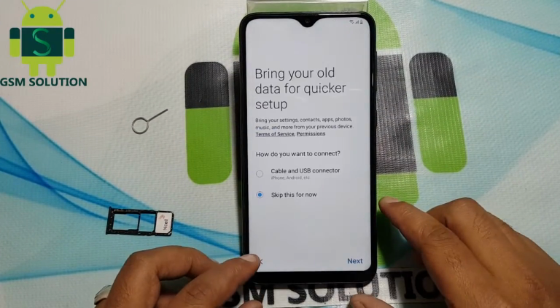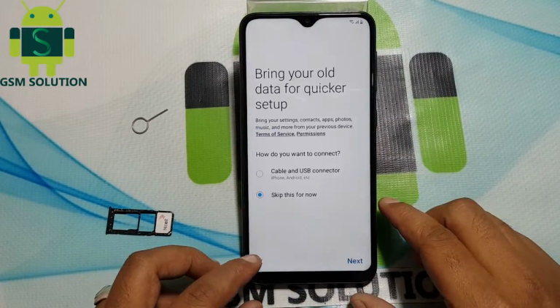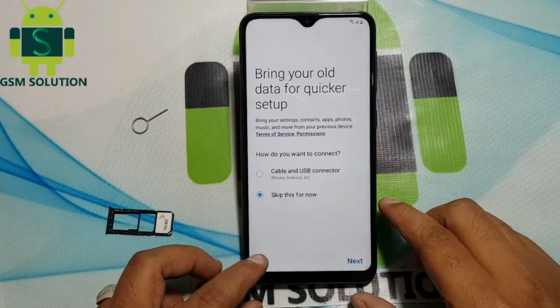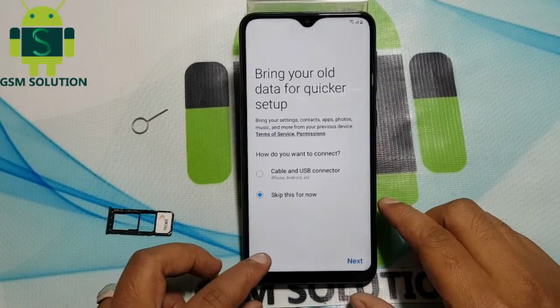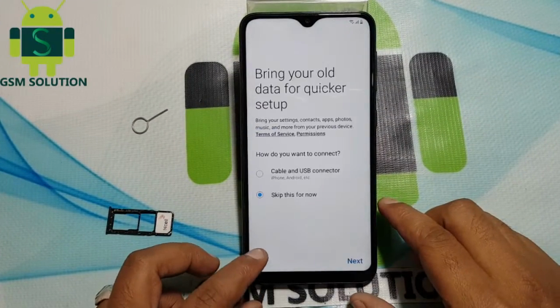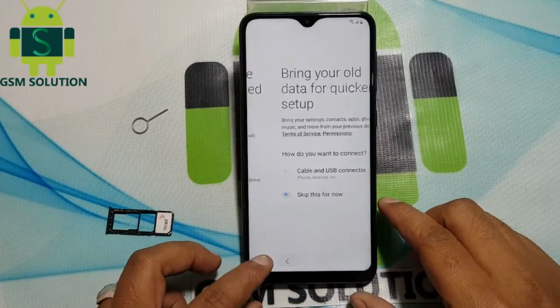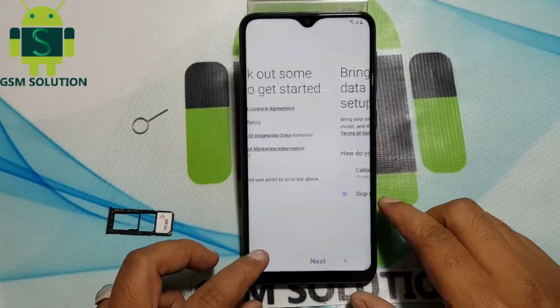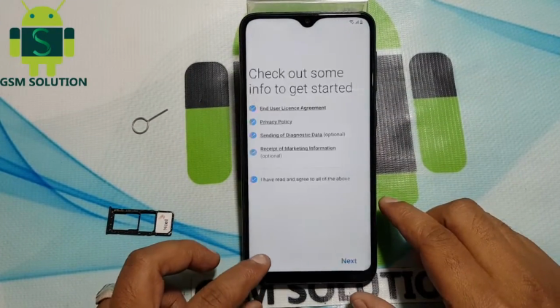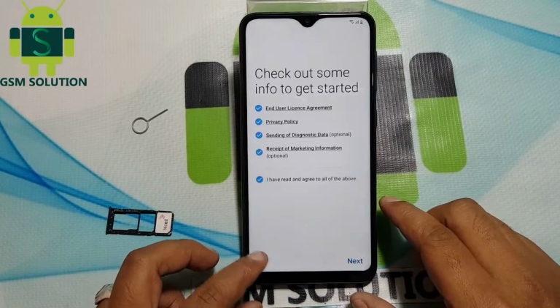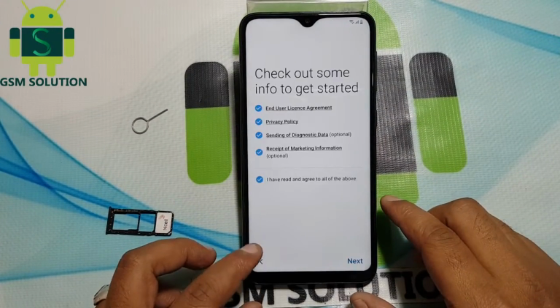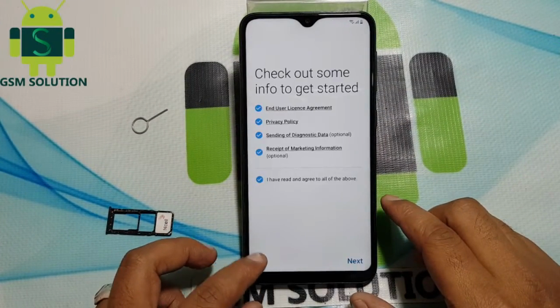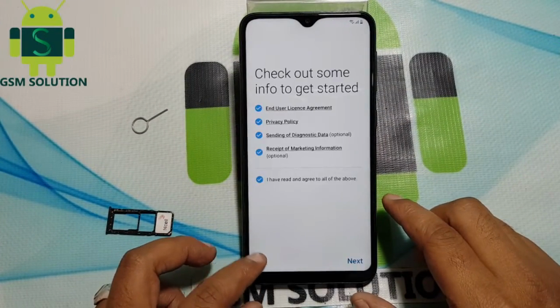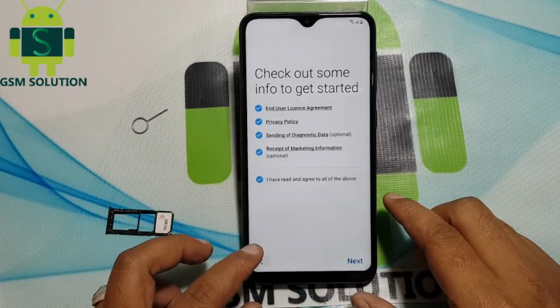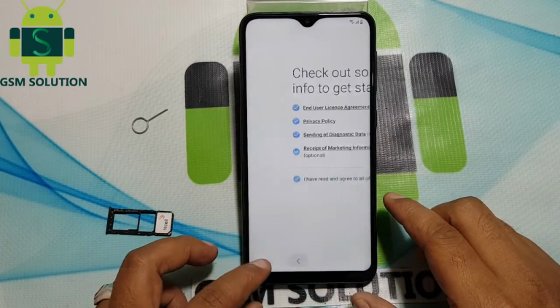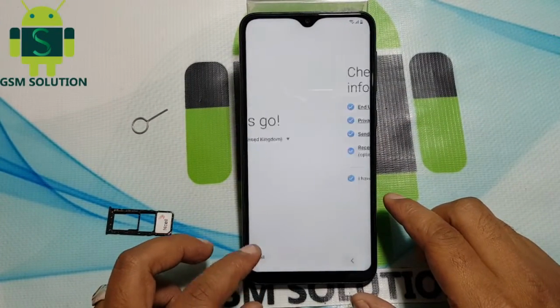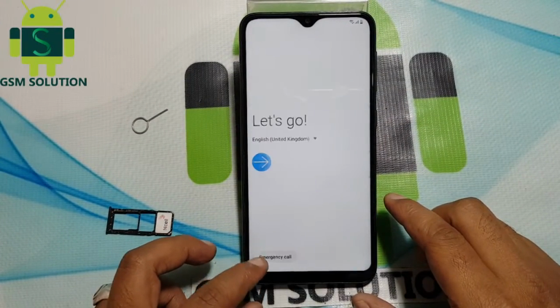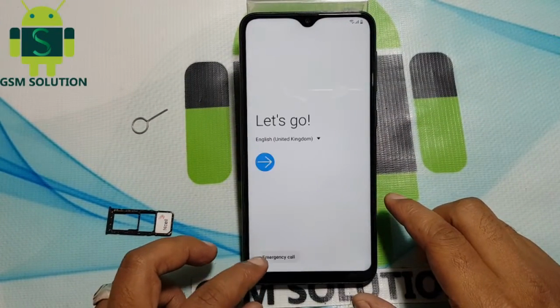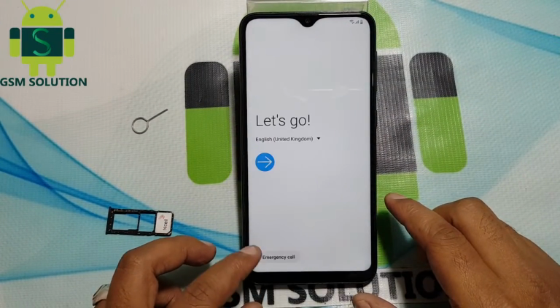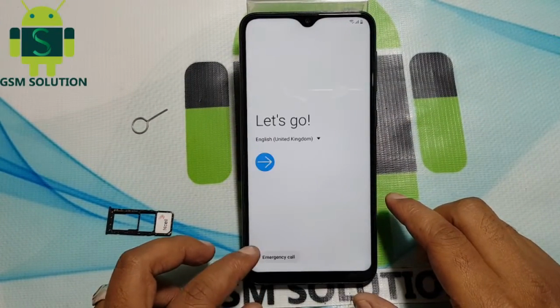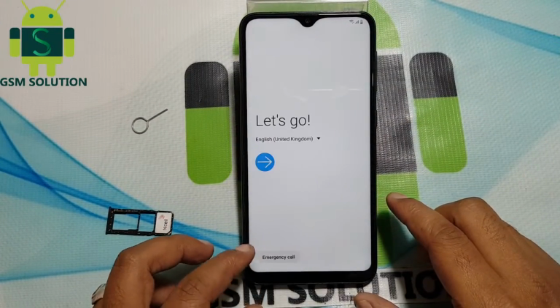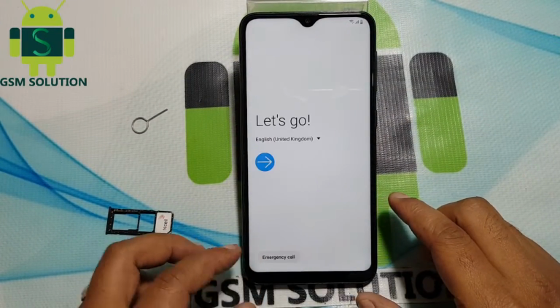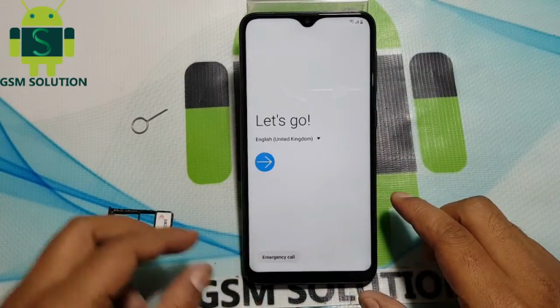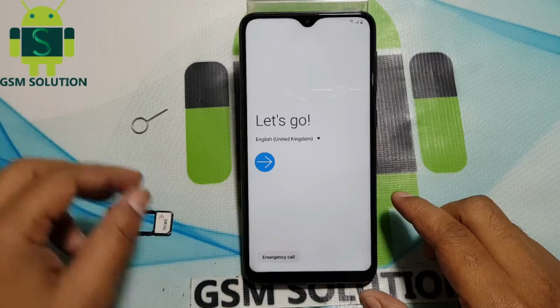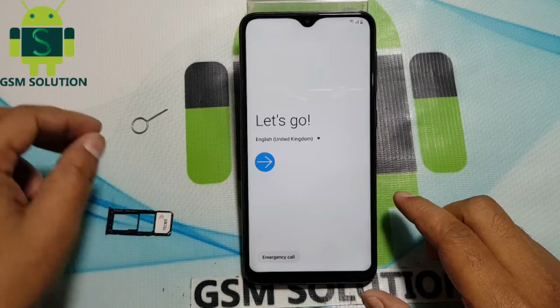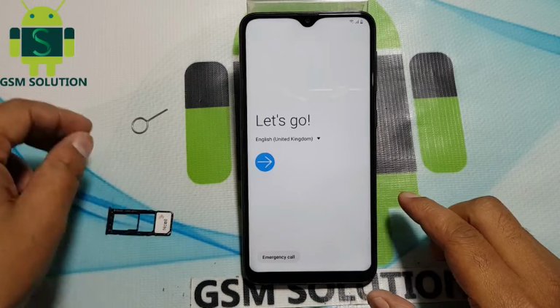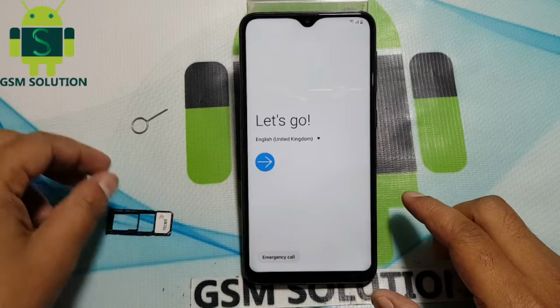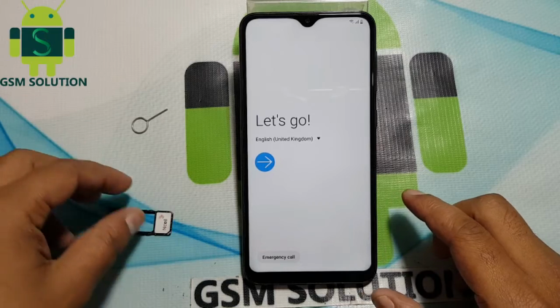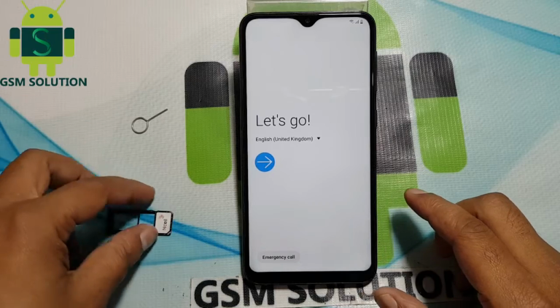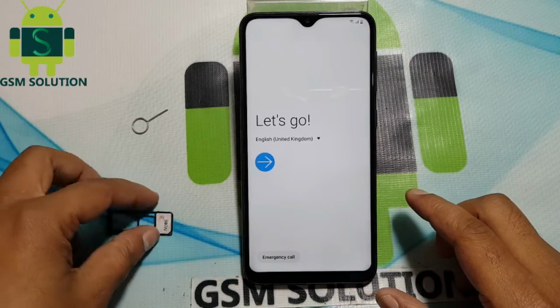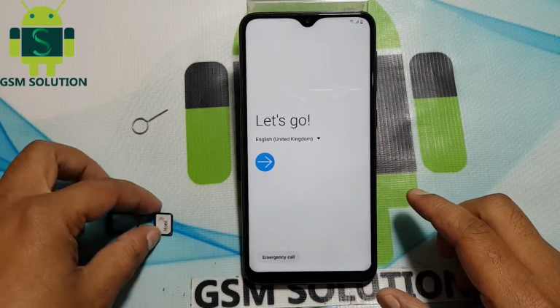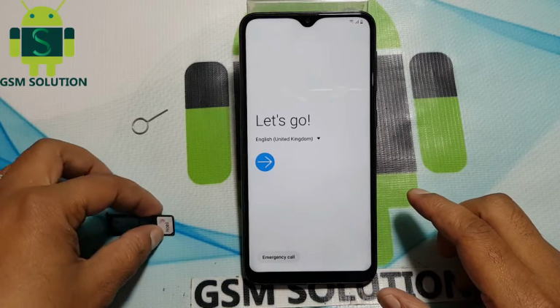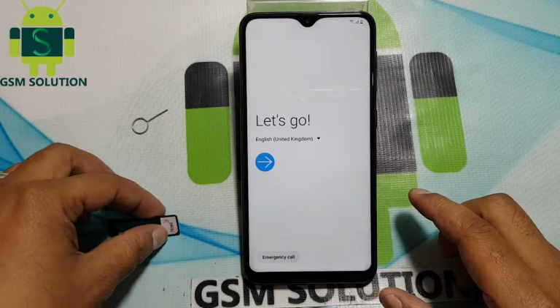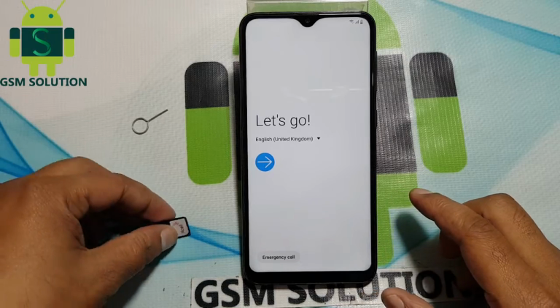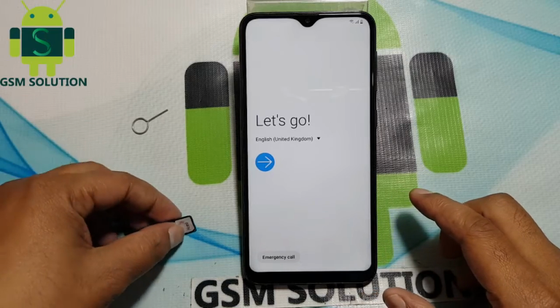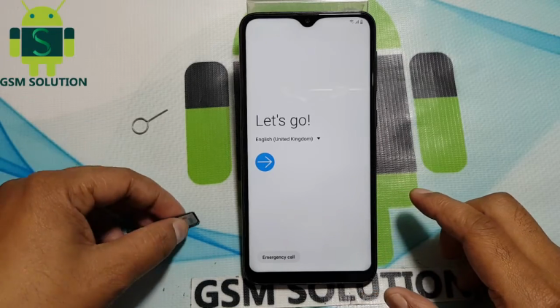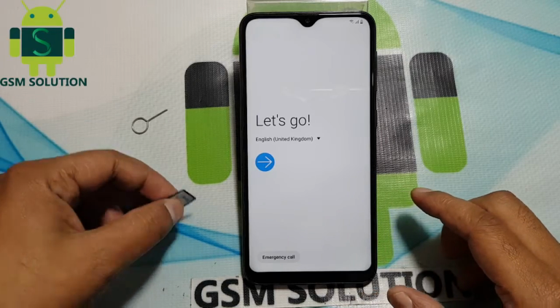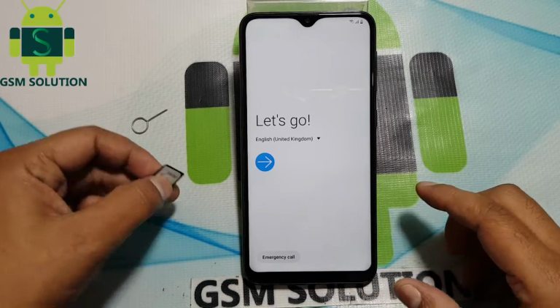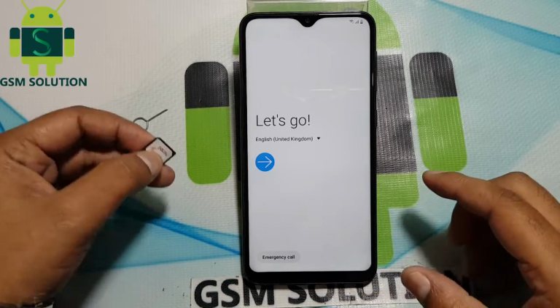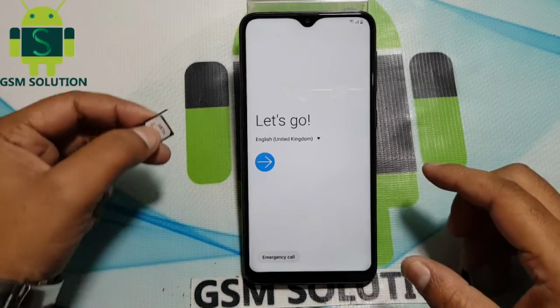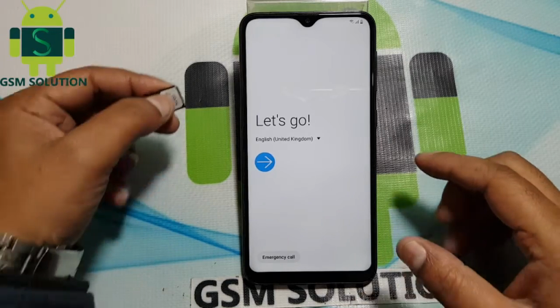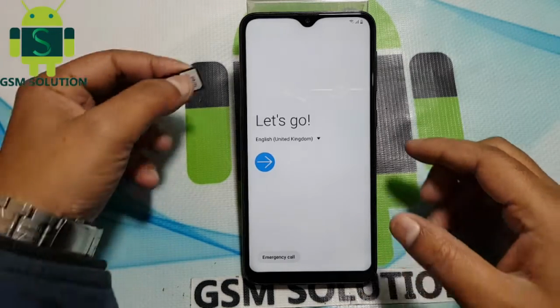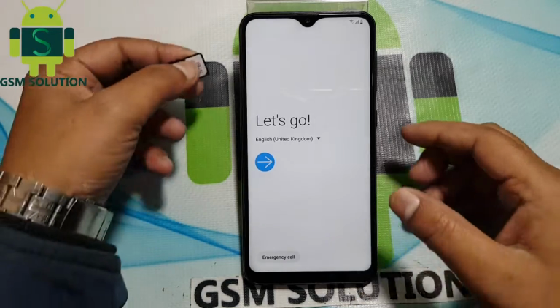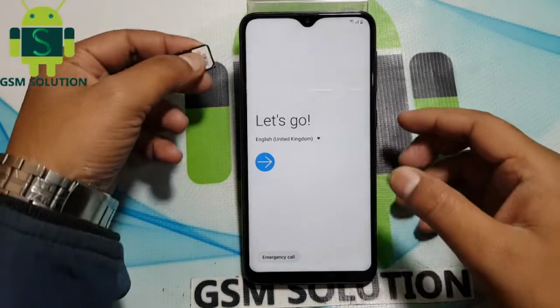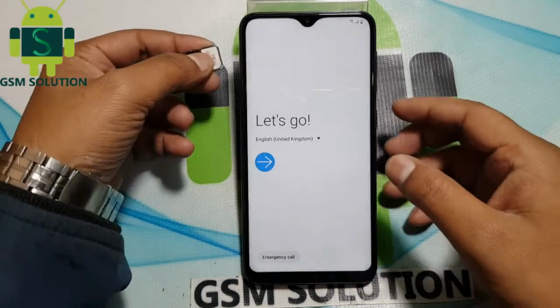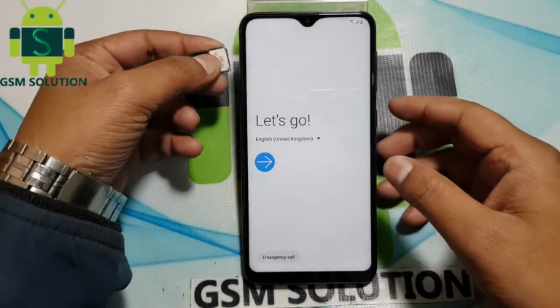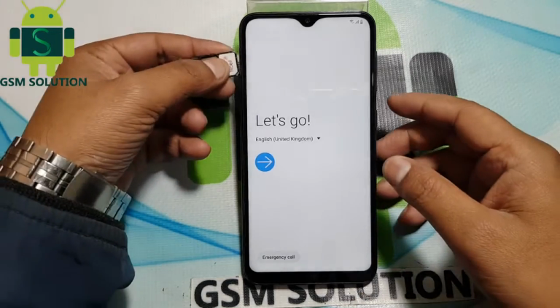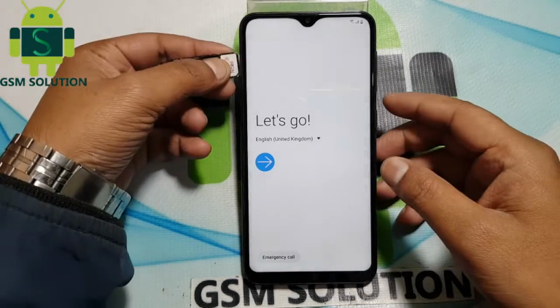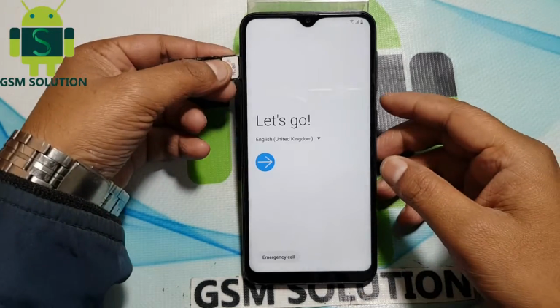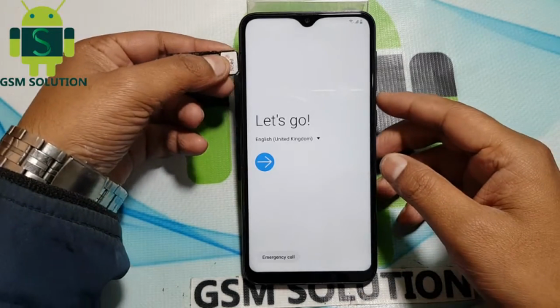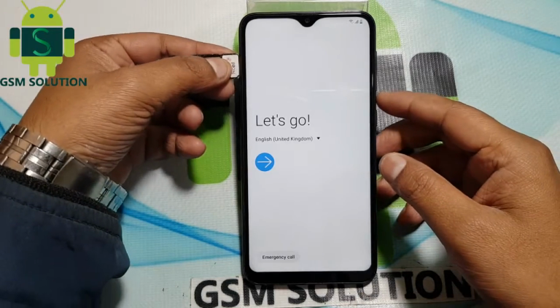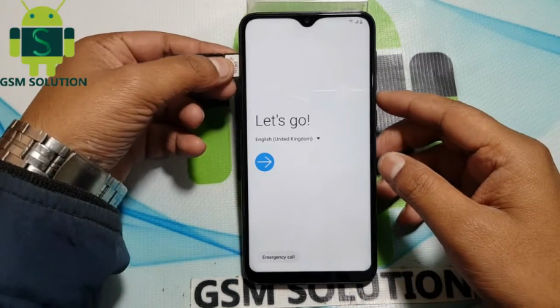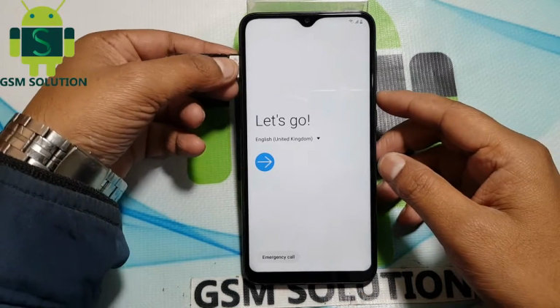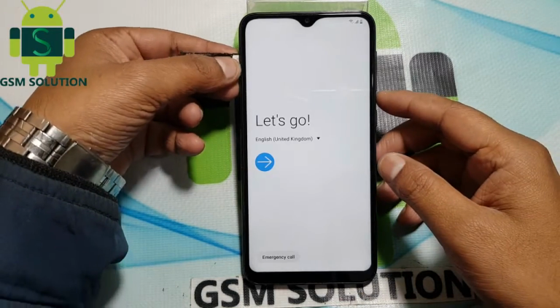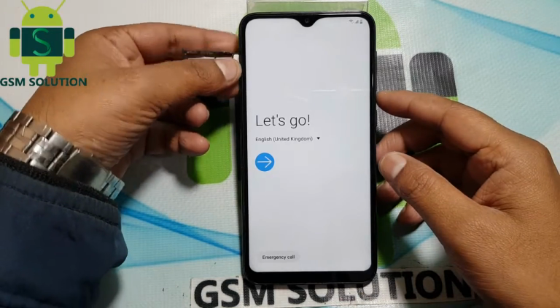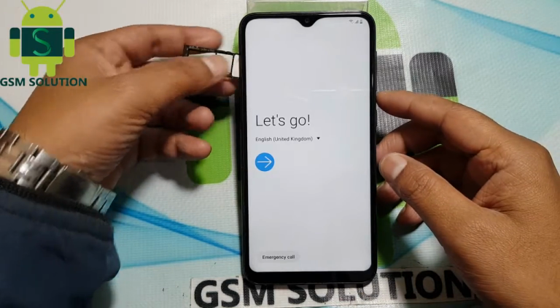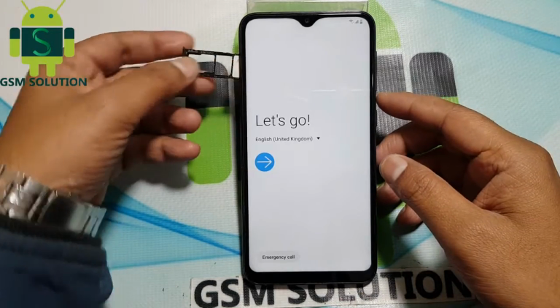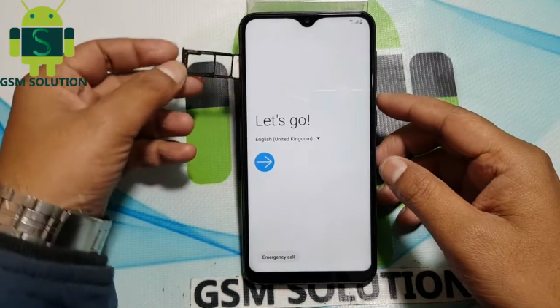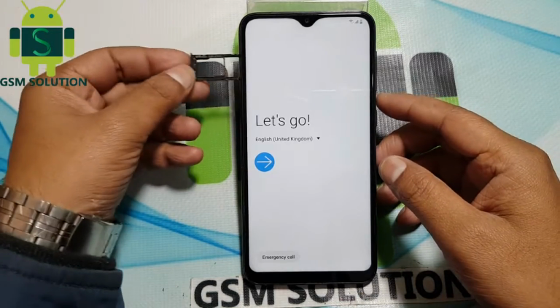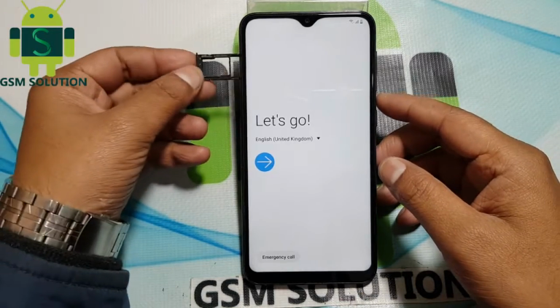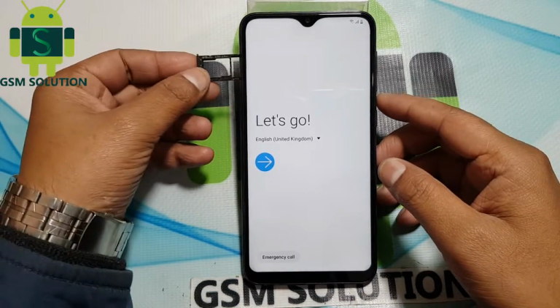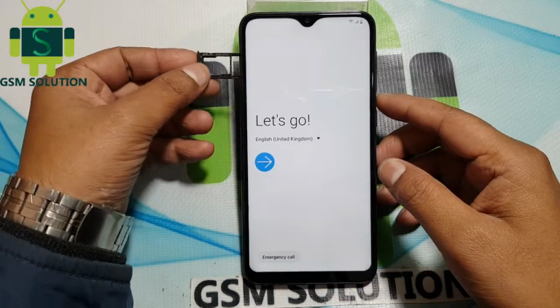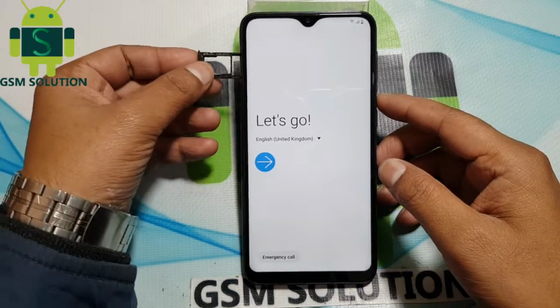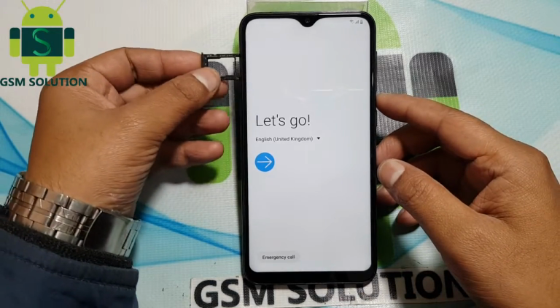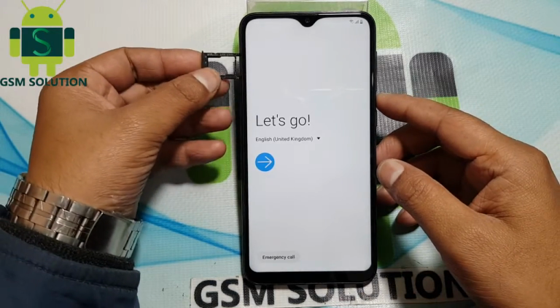Go back to start menu. Input SIM card, follow November FRP bypass method.